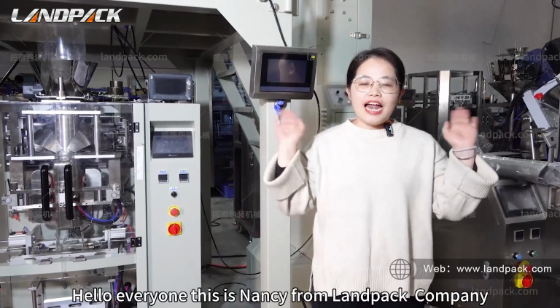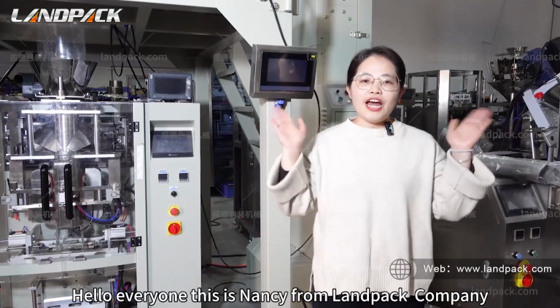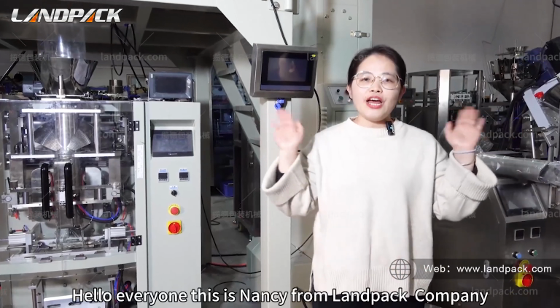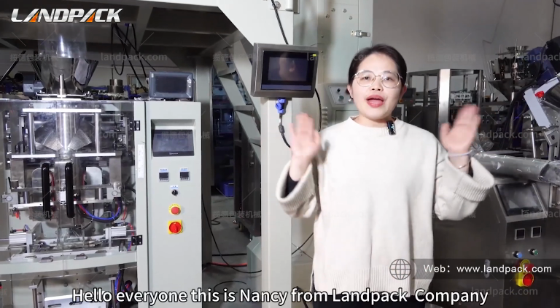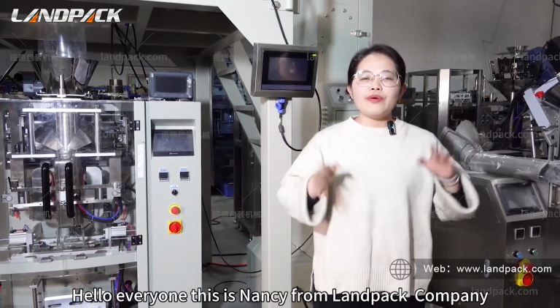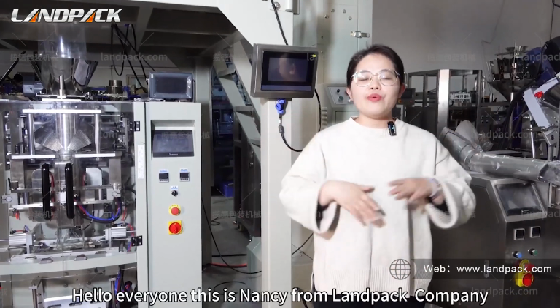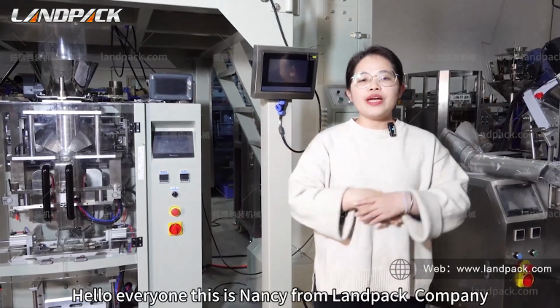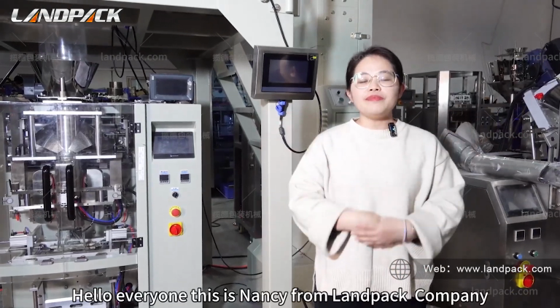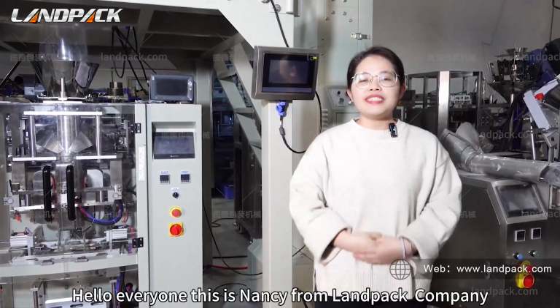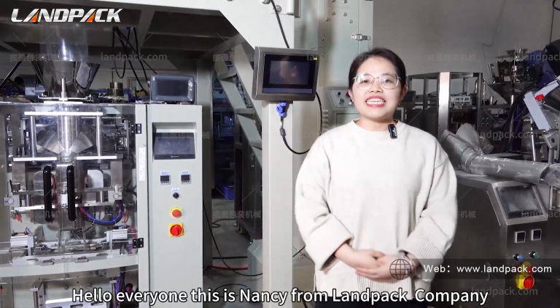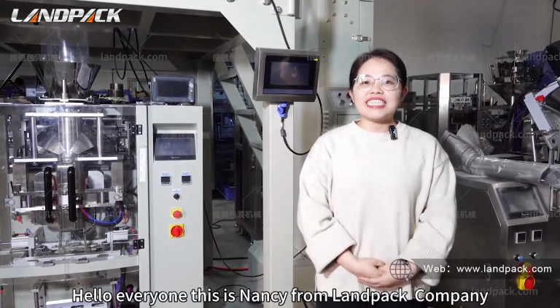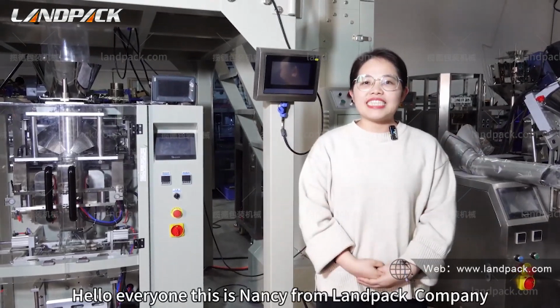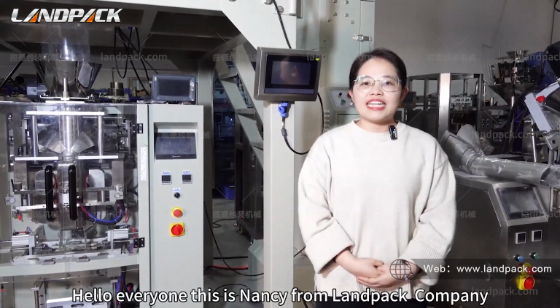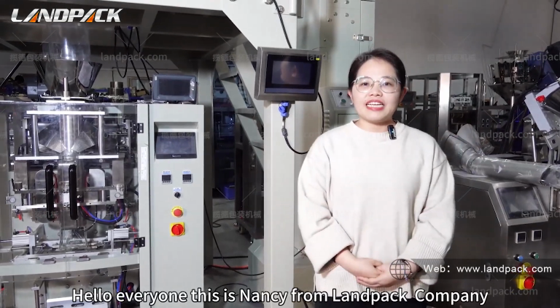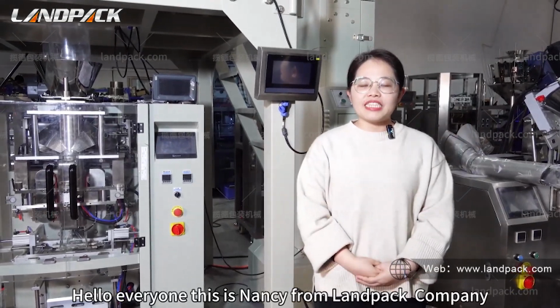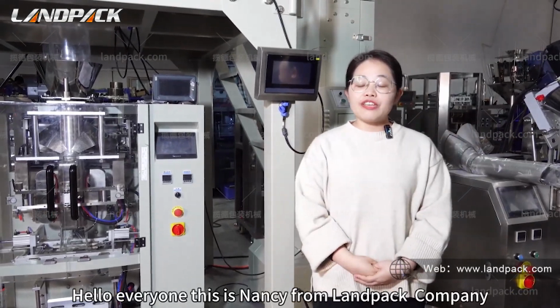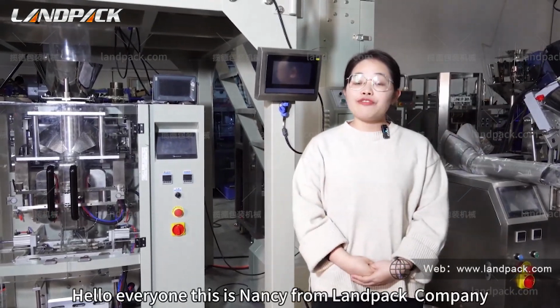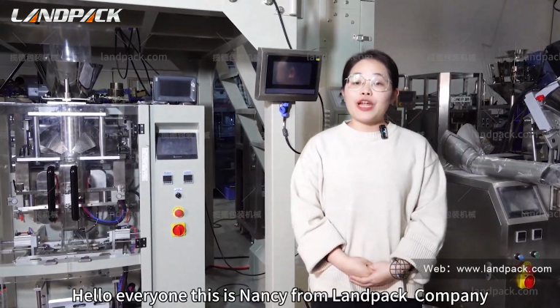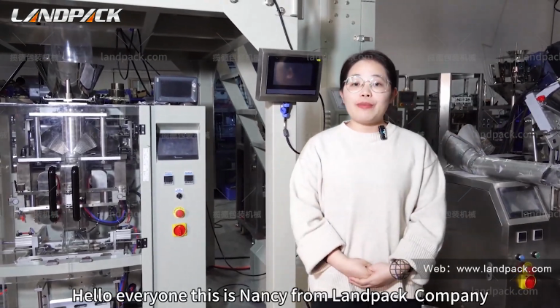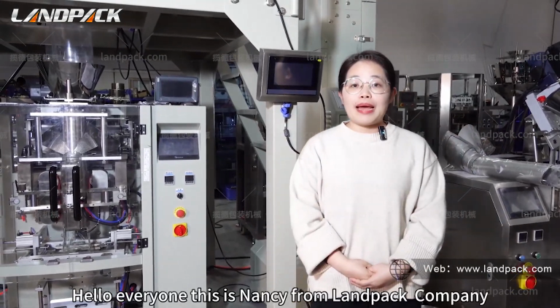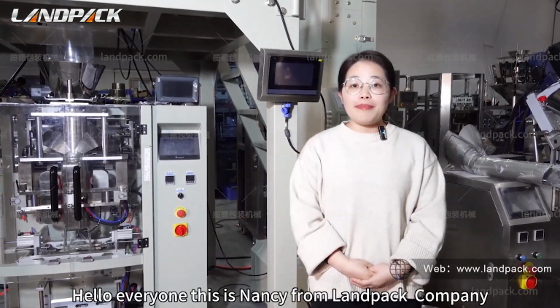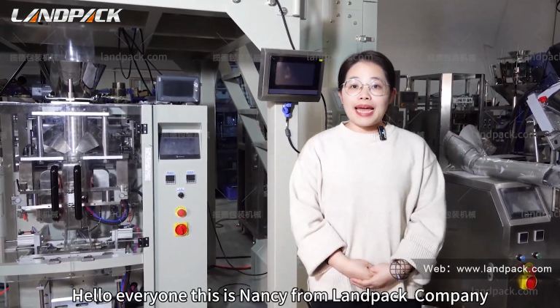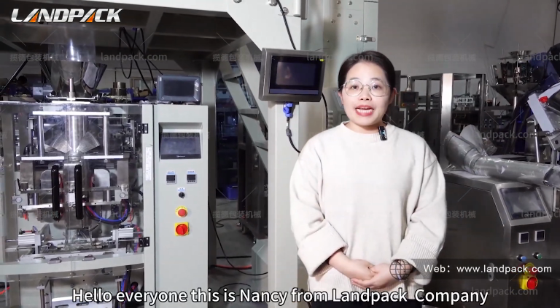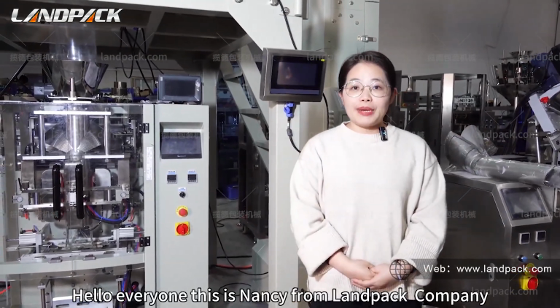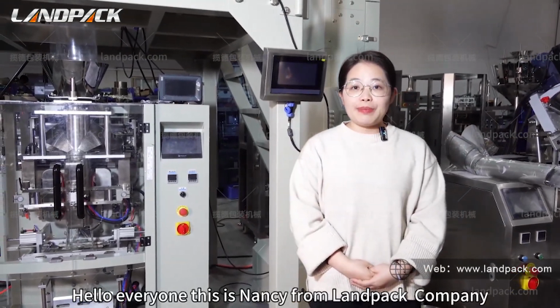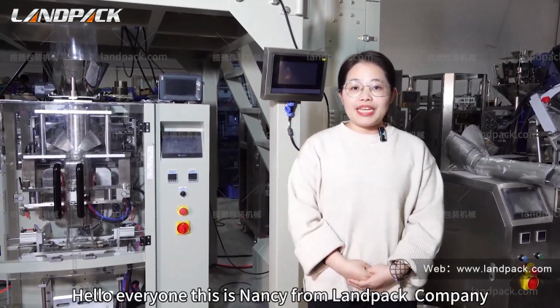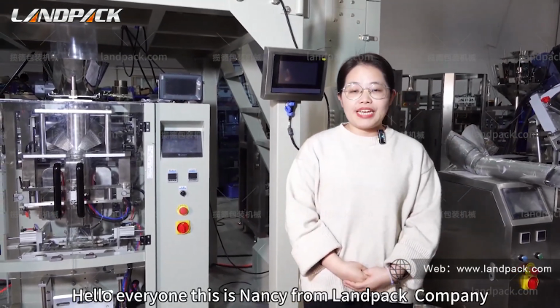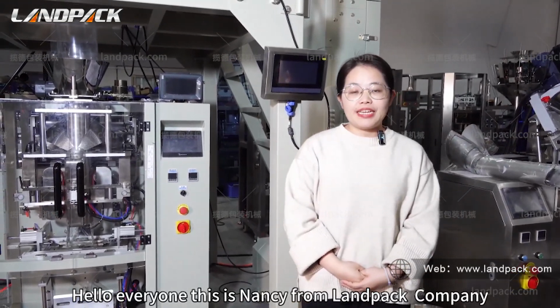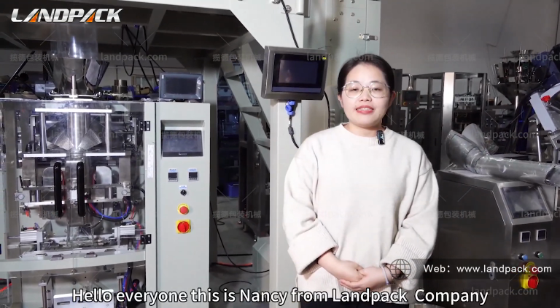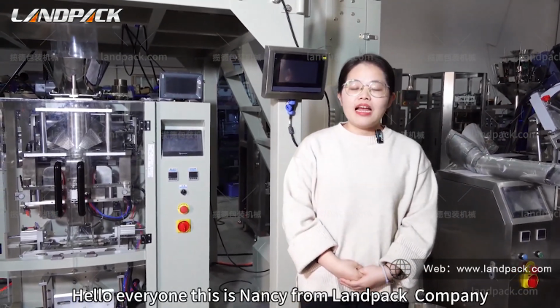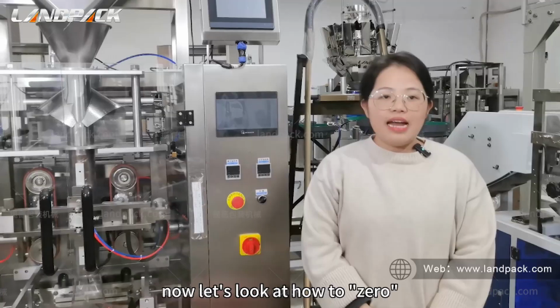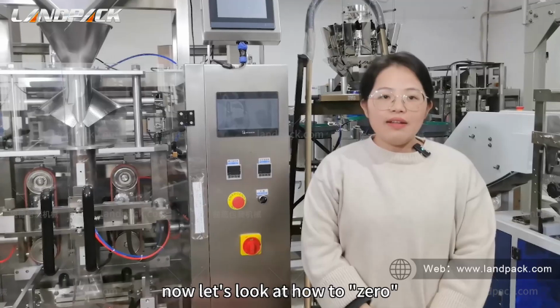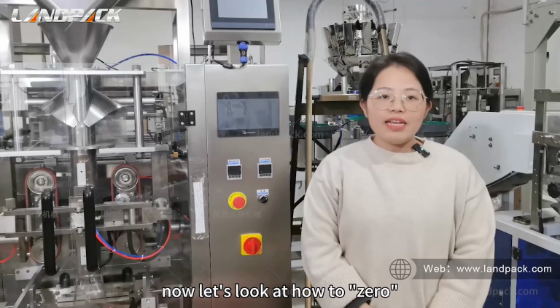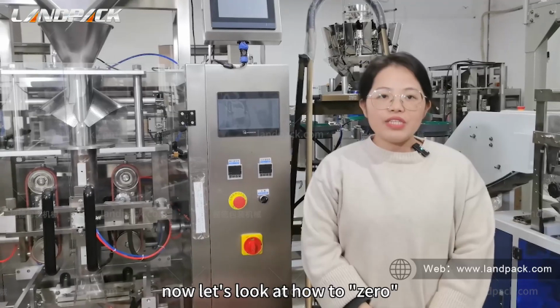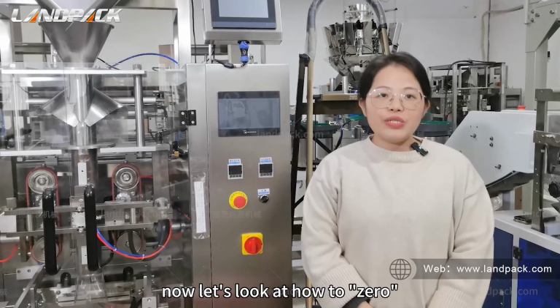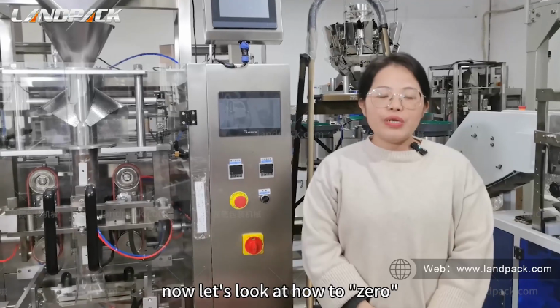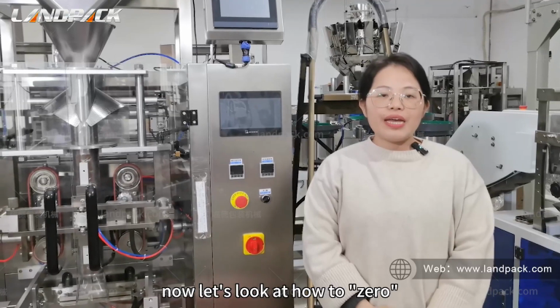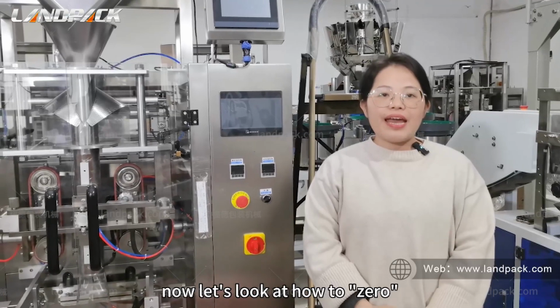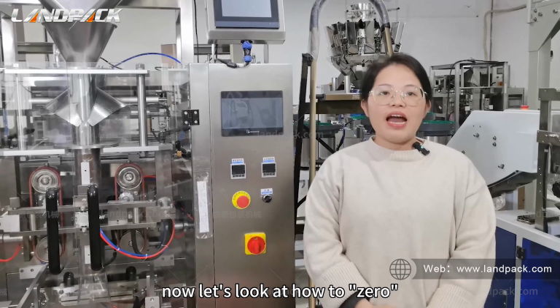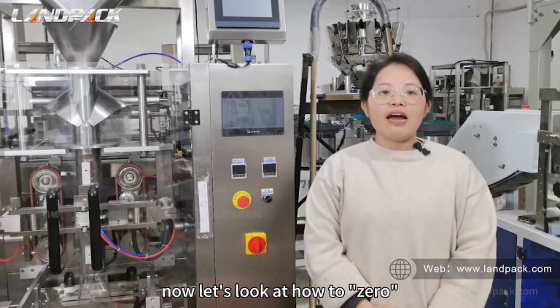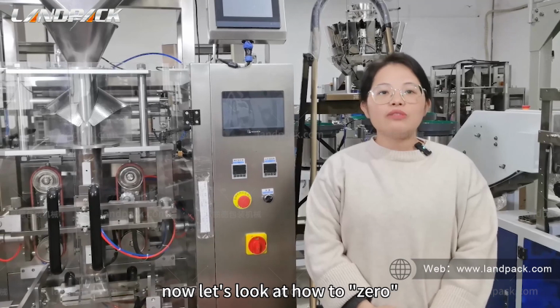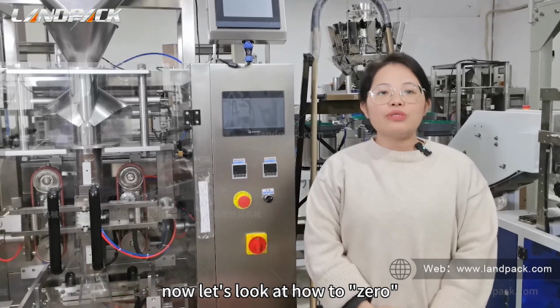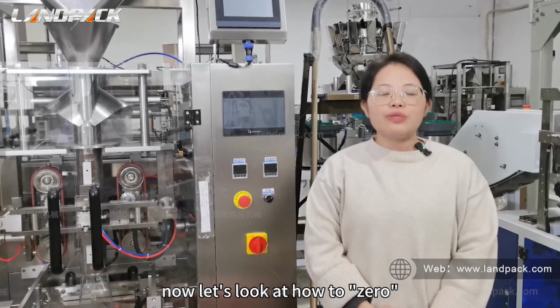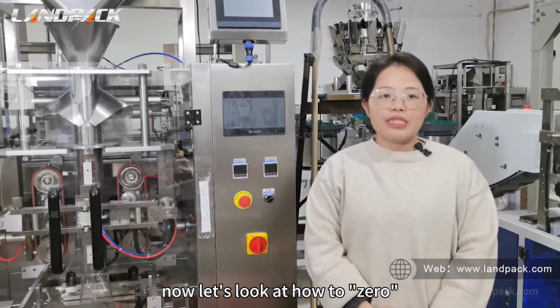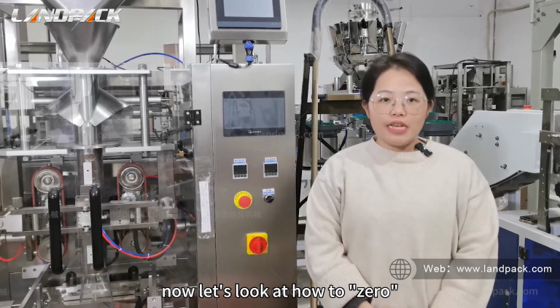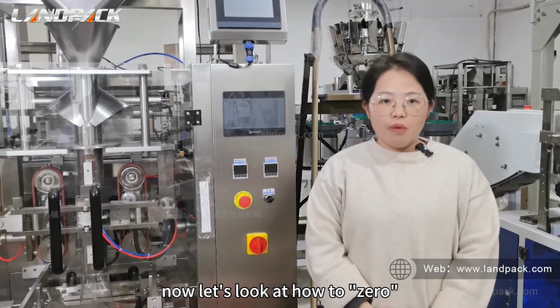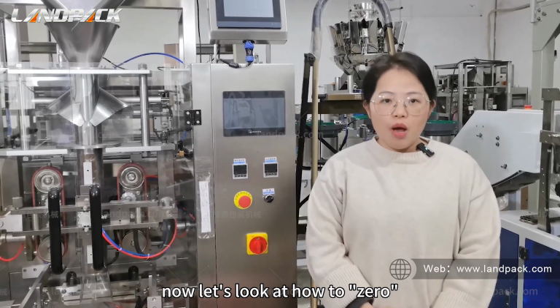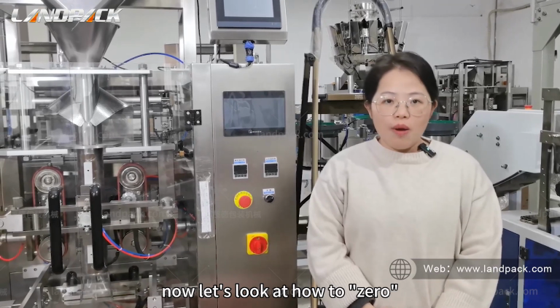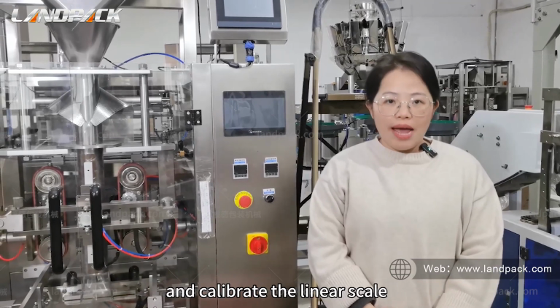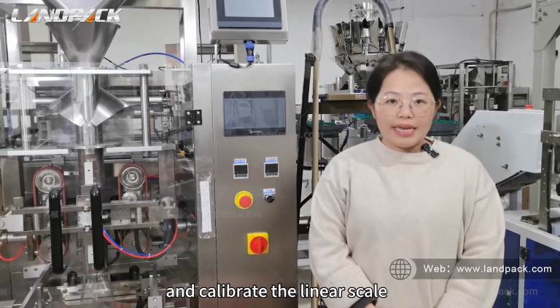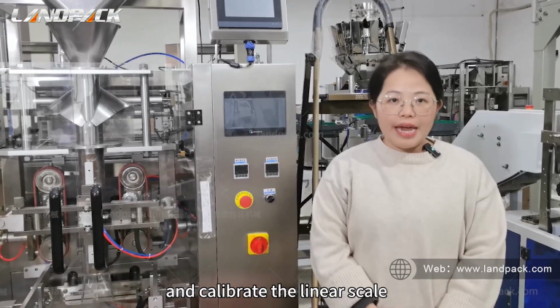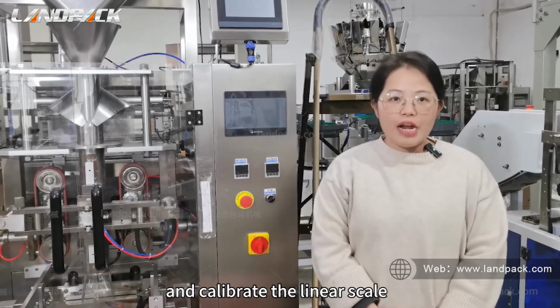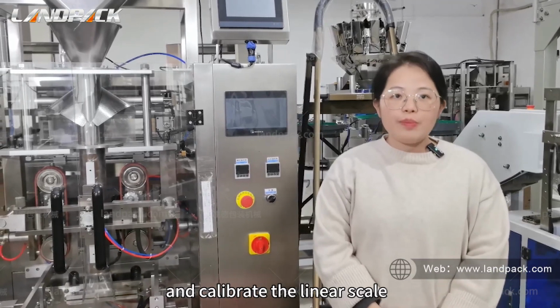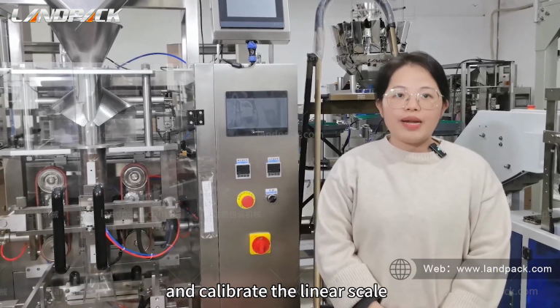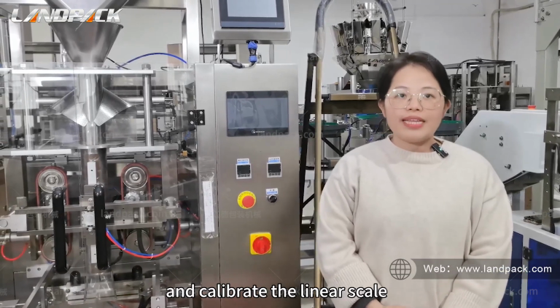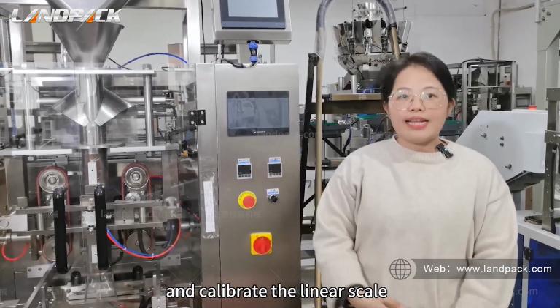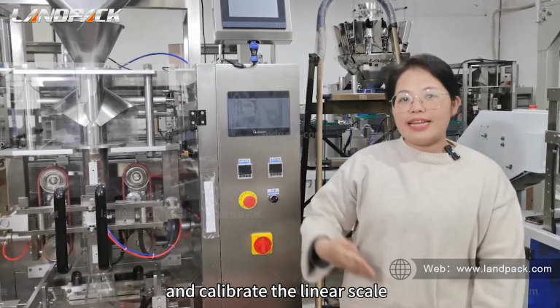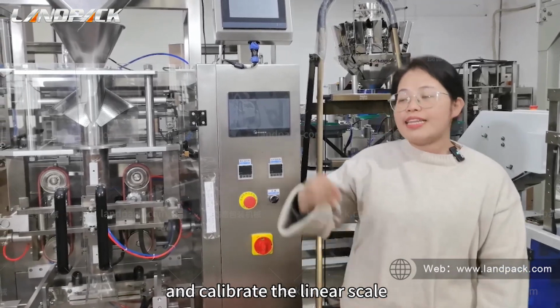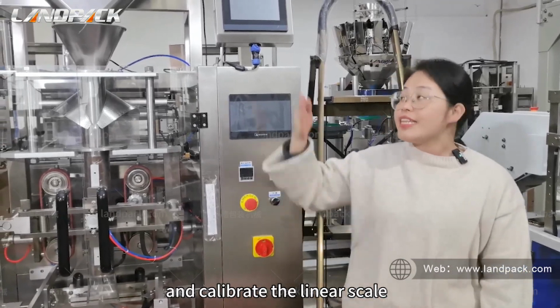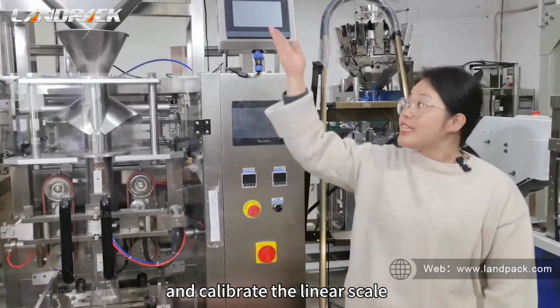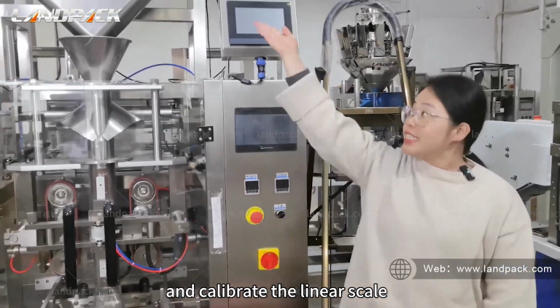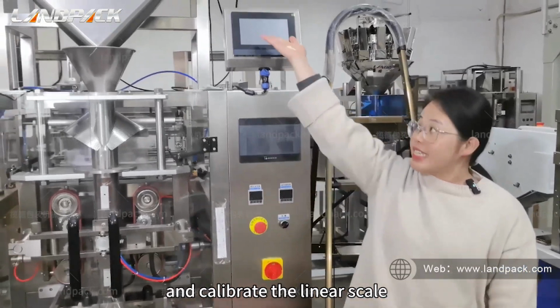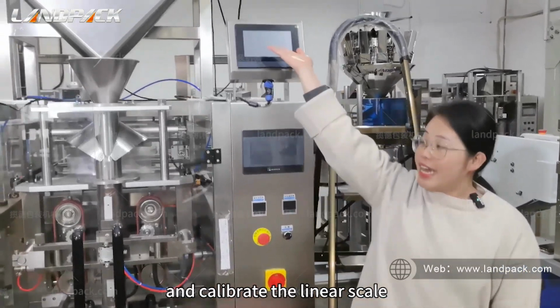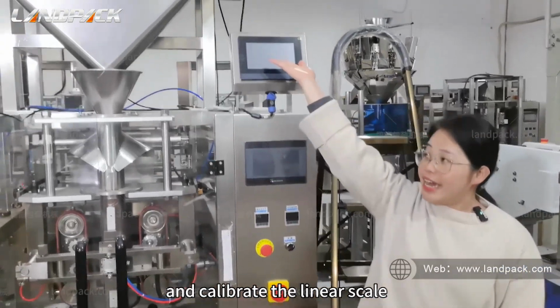Hello everyone, this is Nancy from LAMPAC Company. Now let's look at how to zero and calibrate the linear scan.